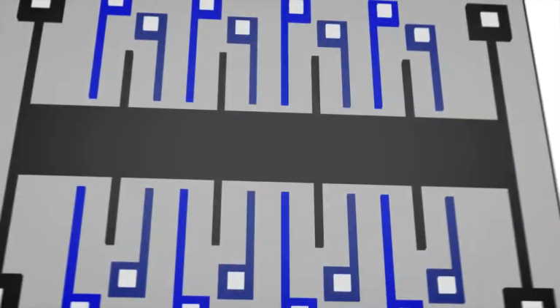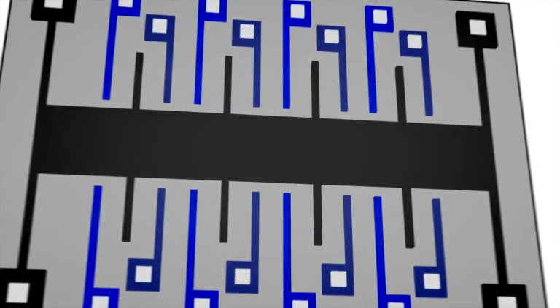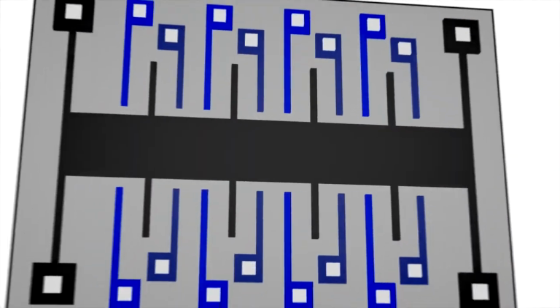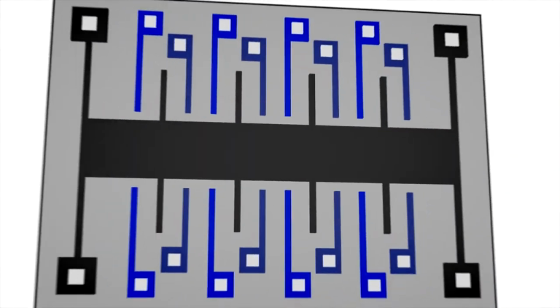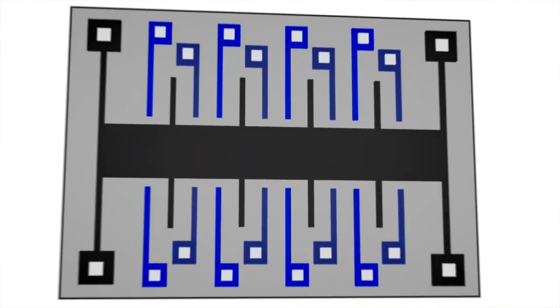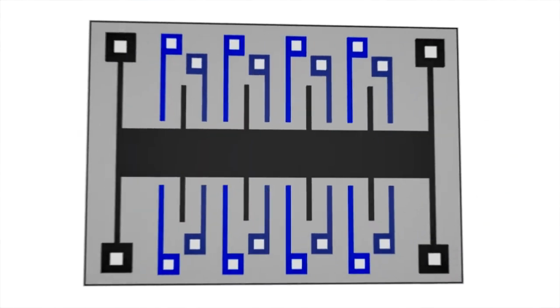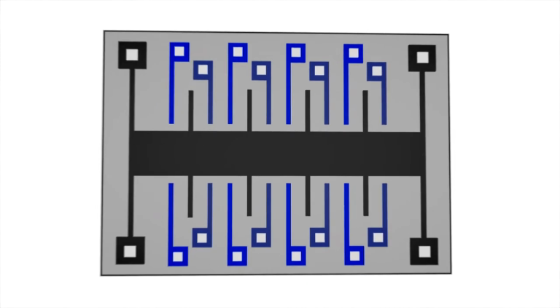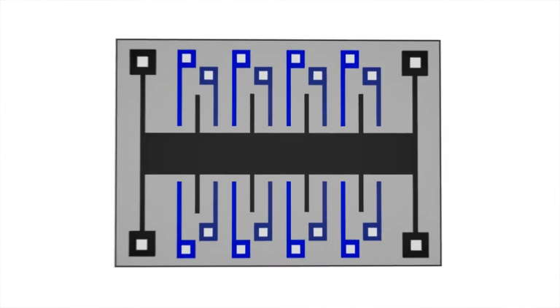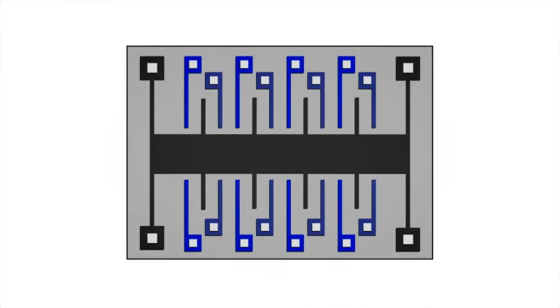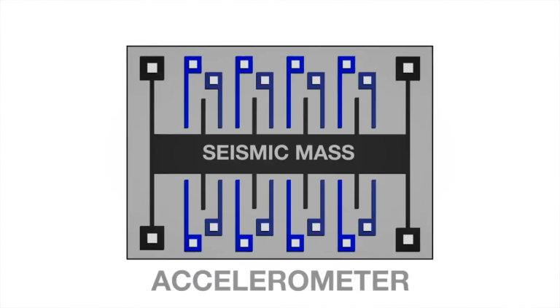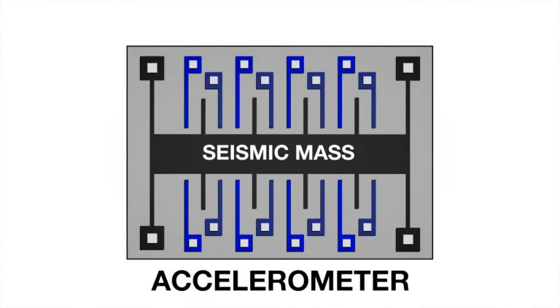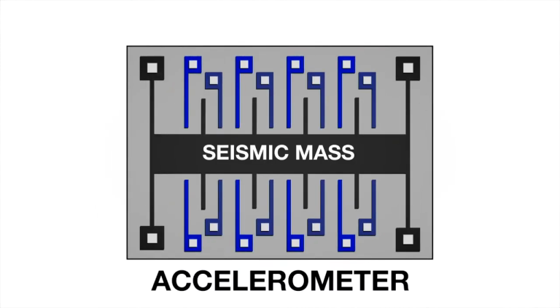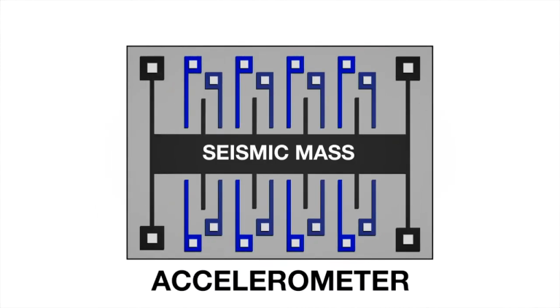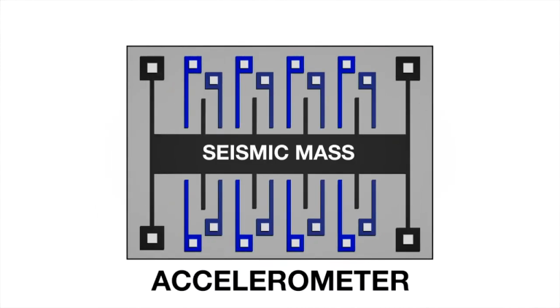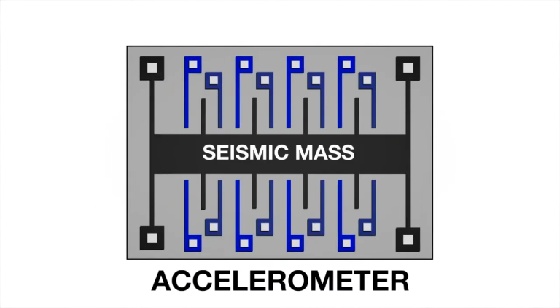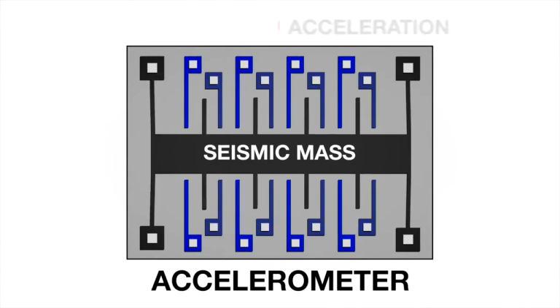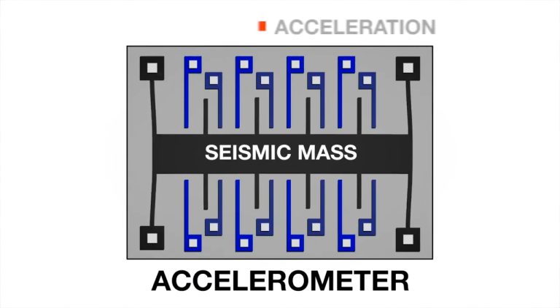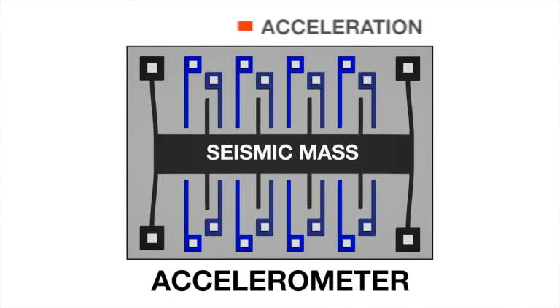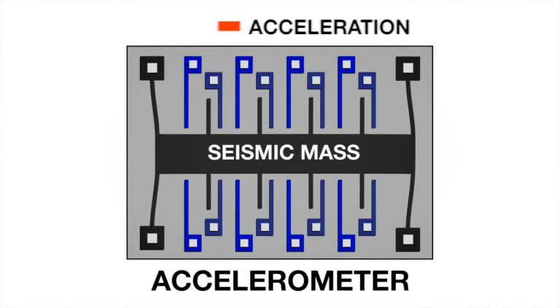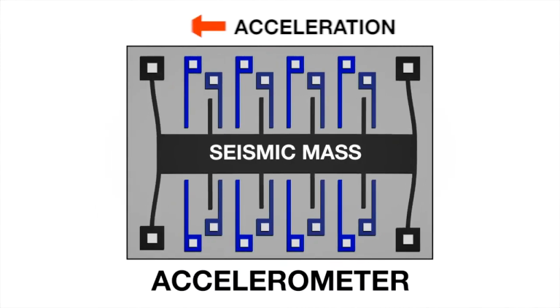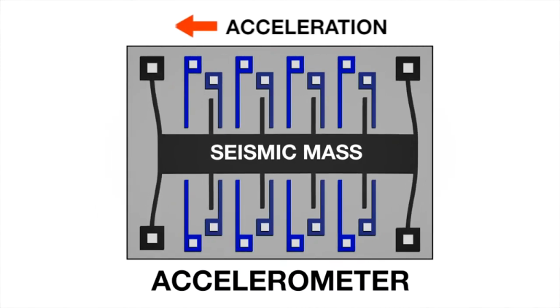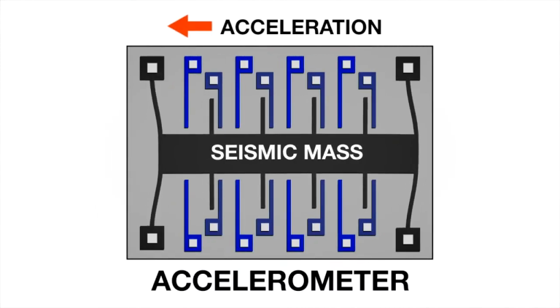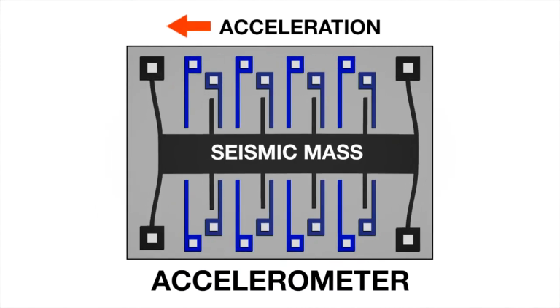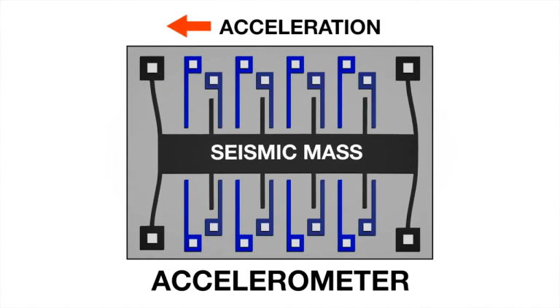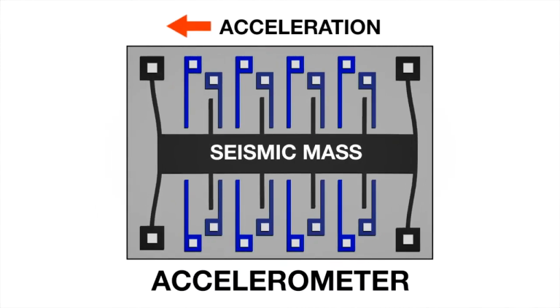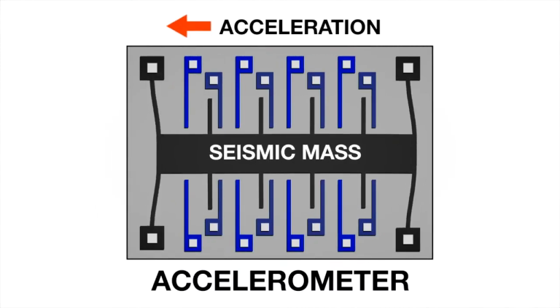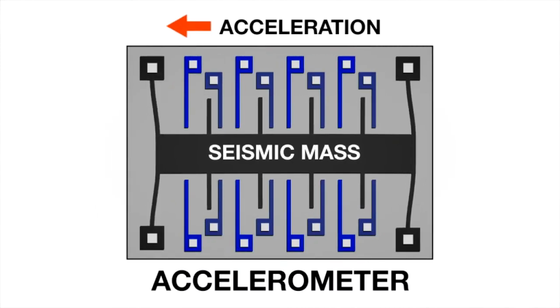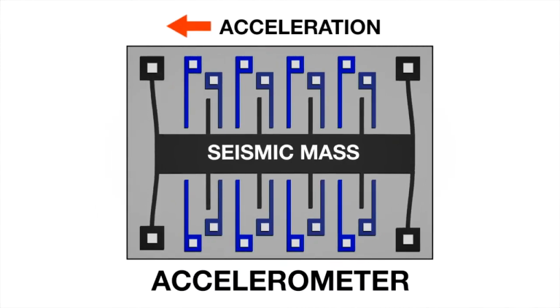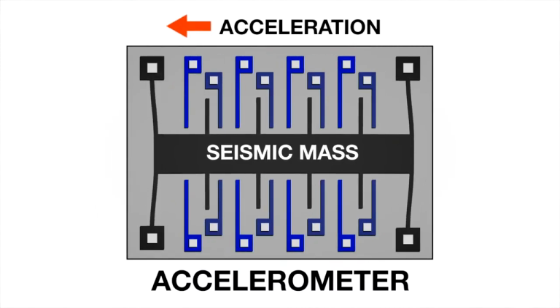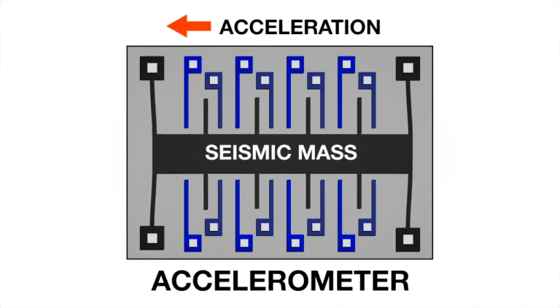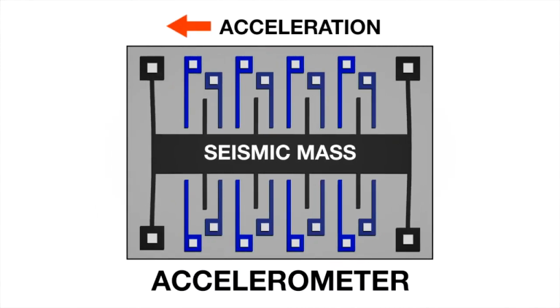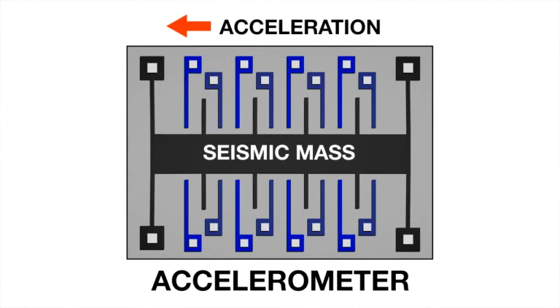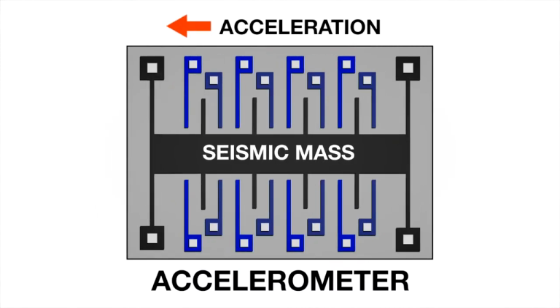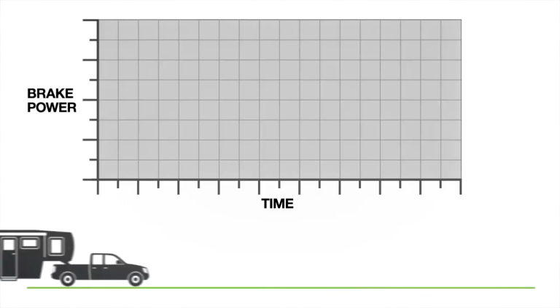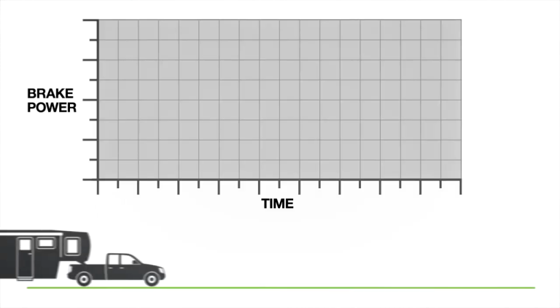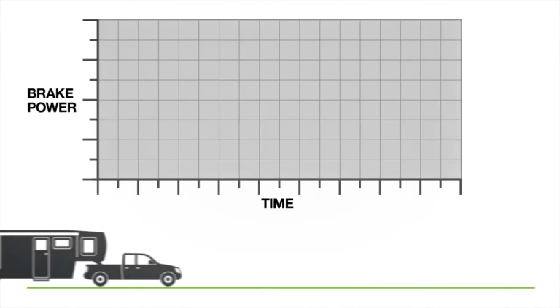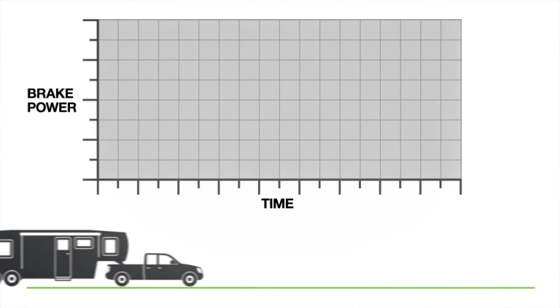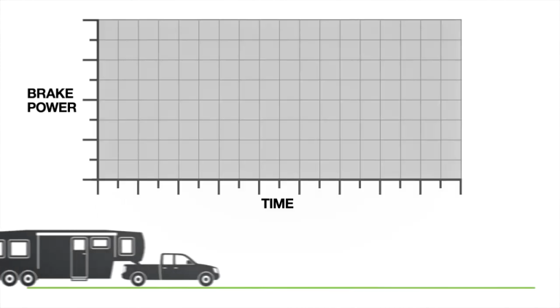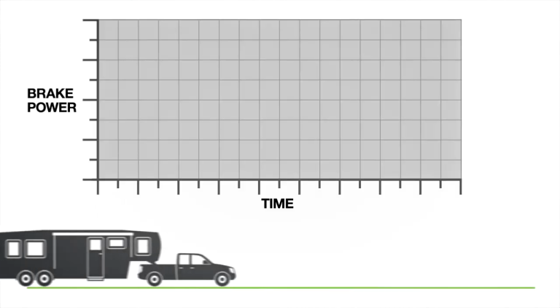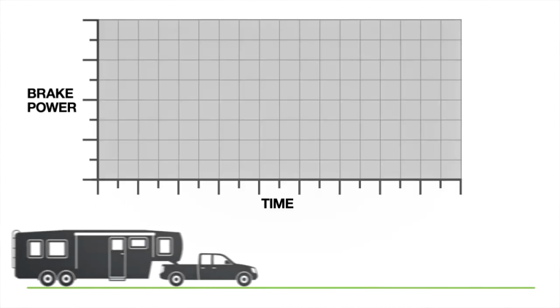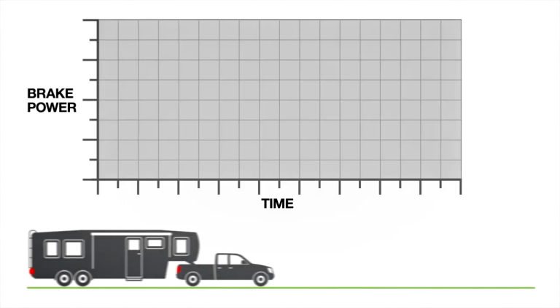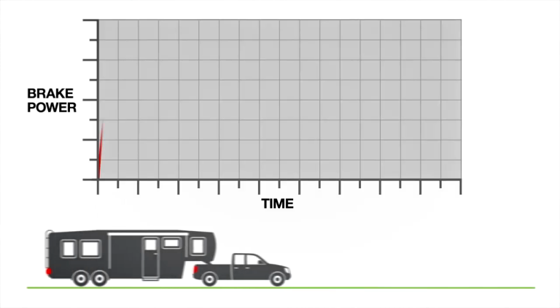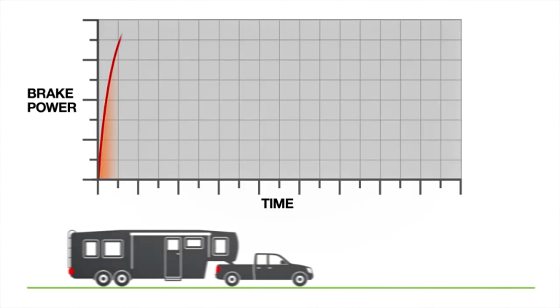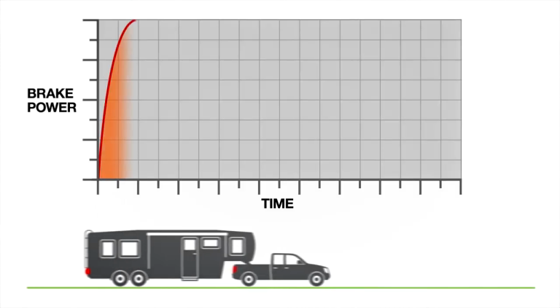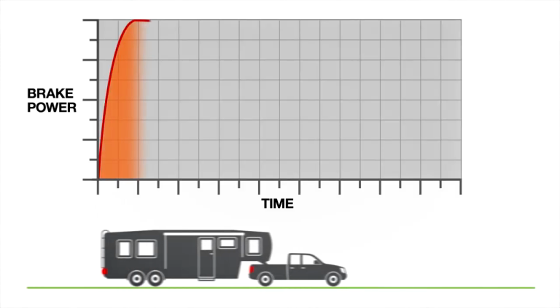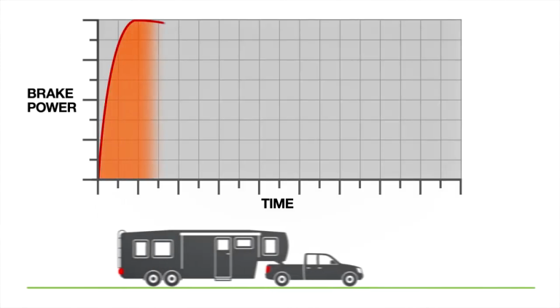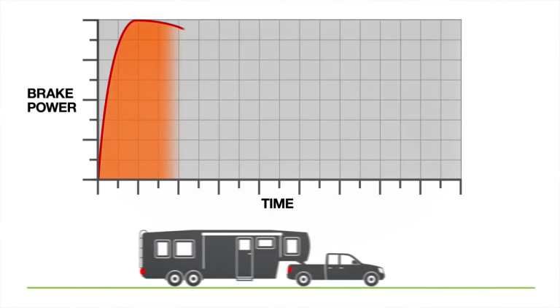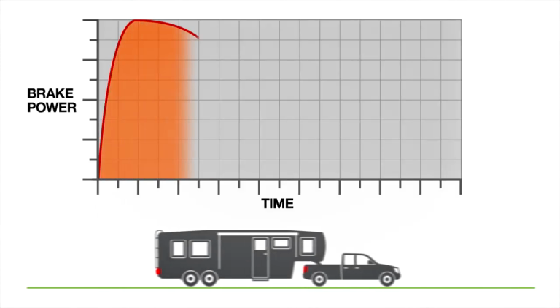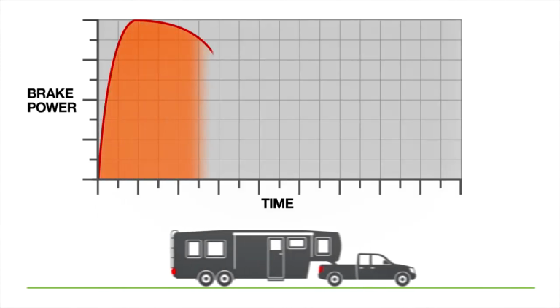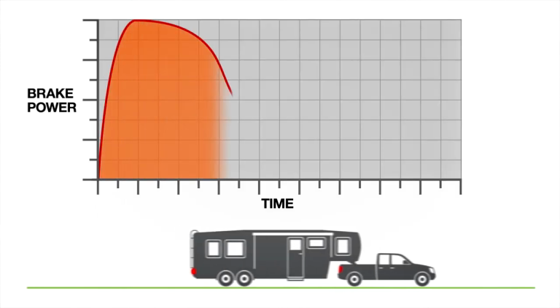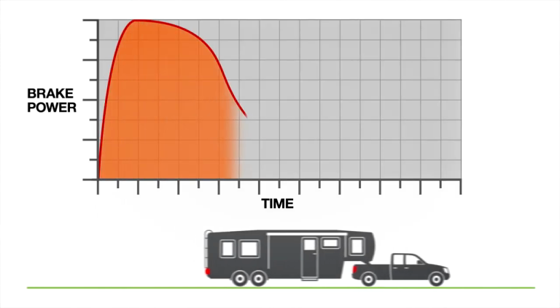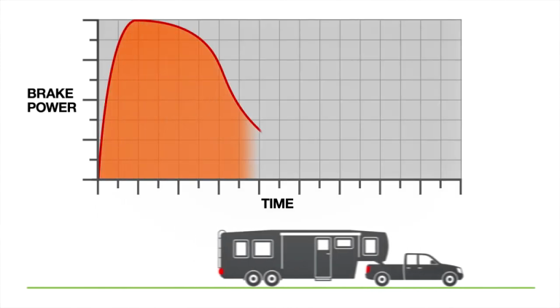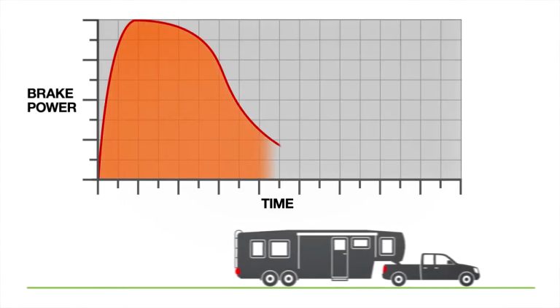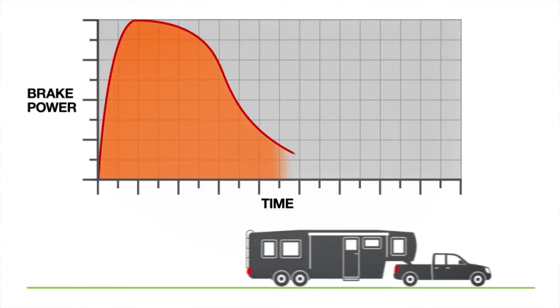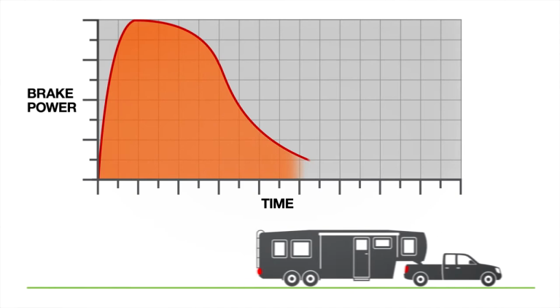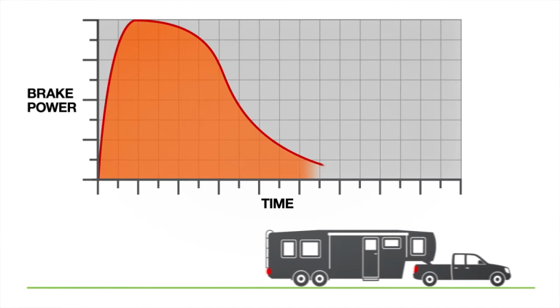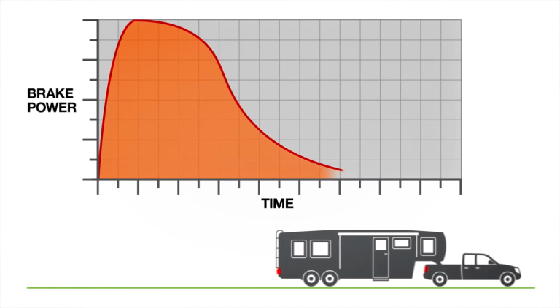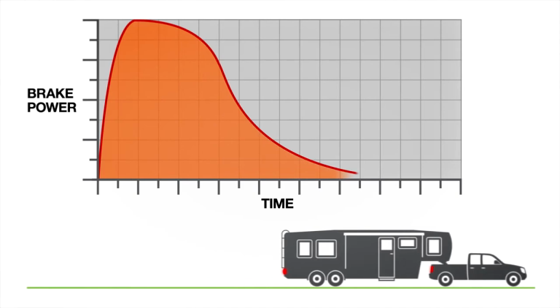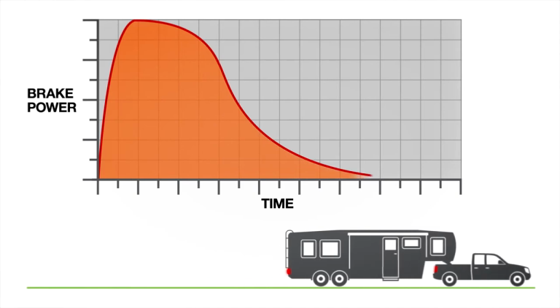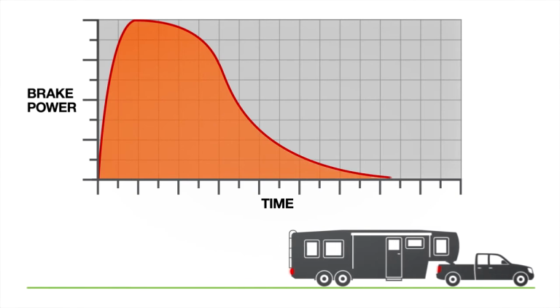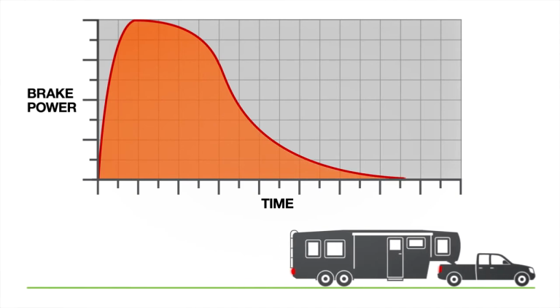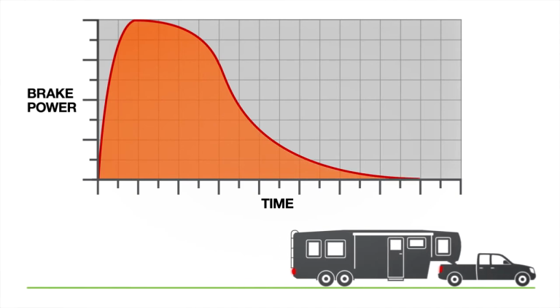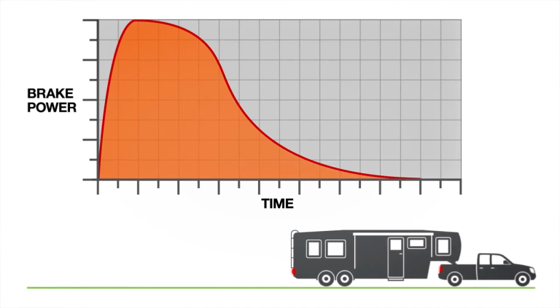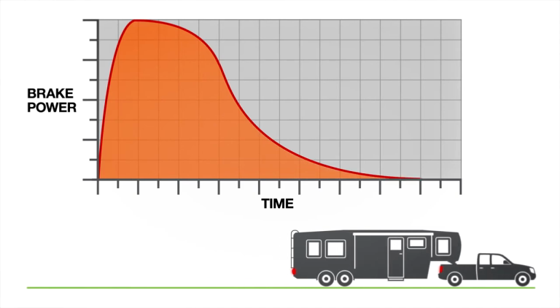The Spectrum operates with a triple axis accelerometer, providing a highly responsive smooth stop on any grade.